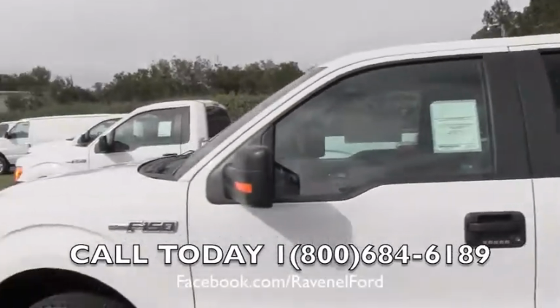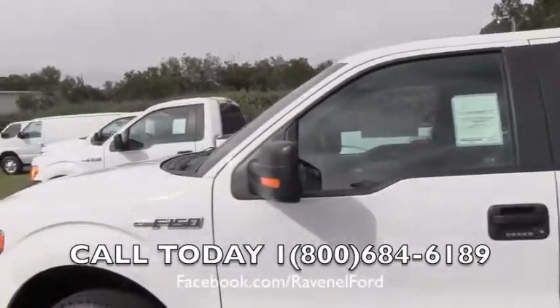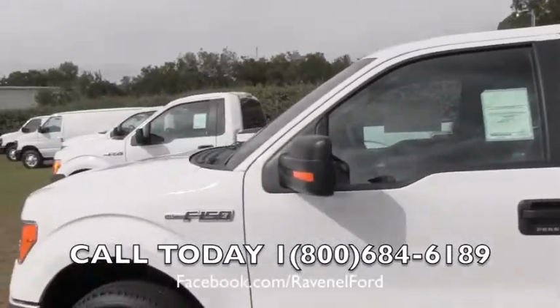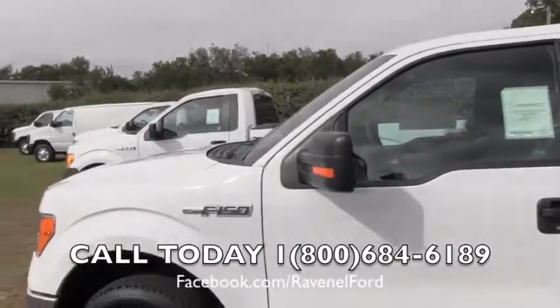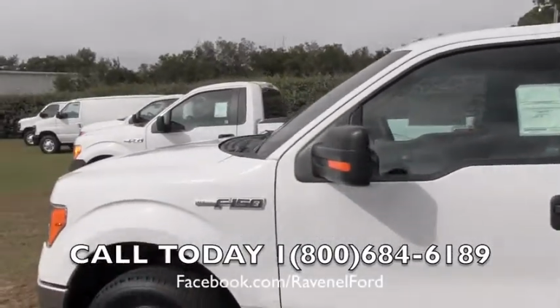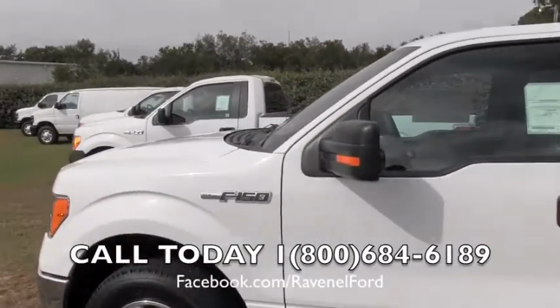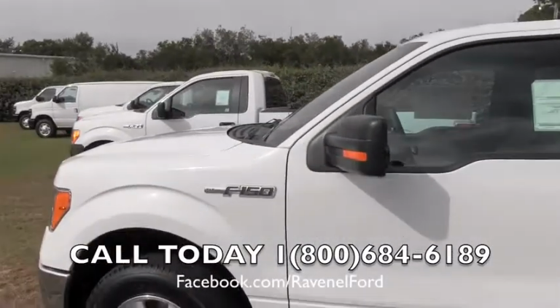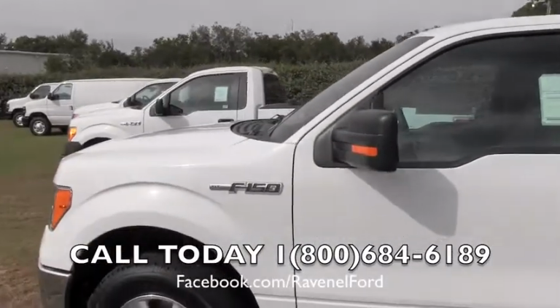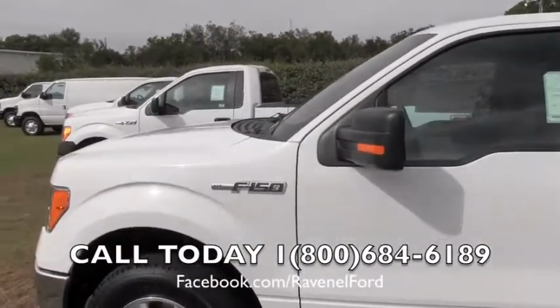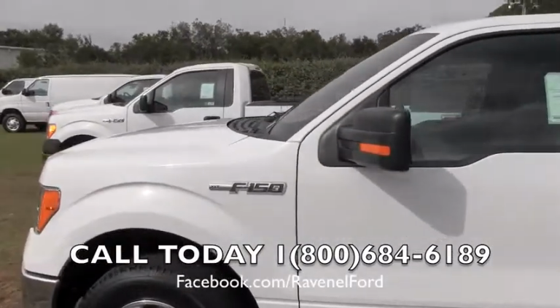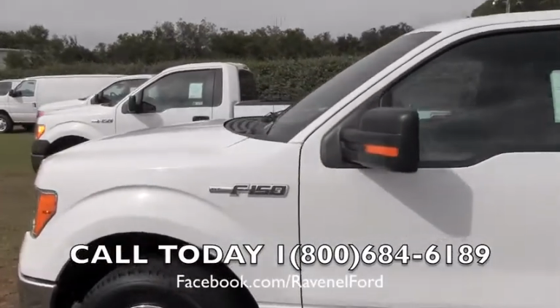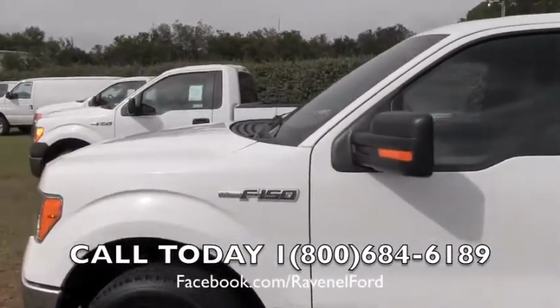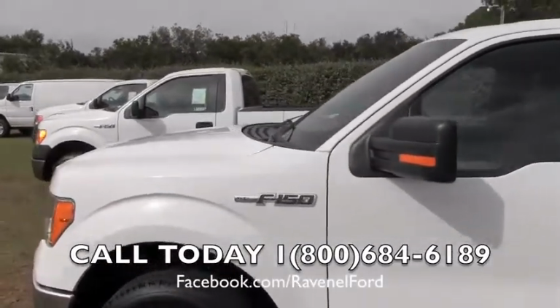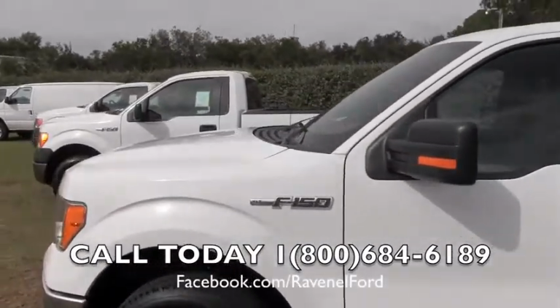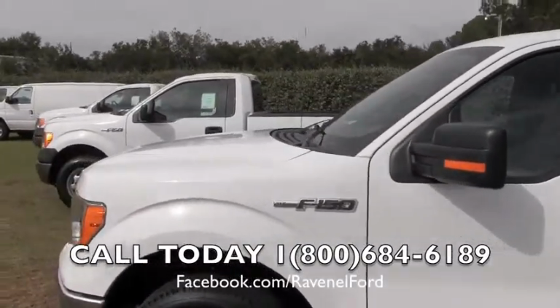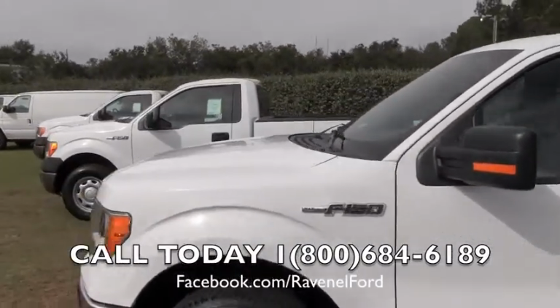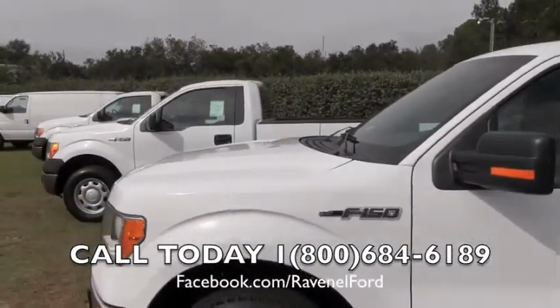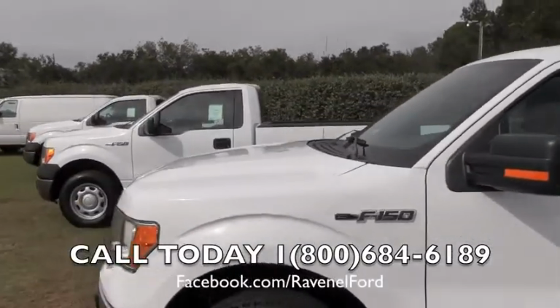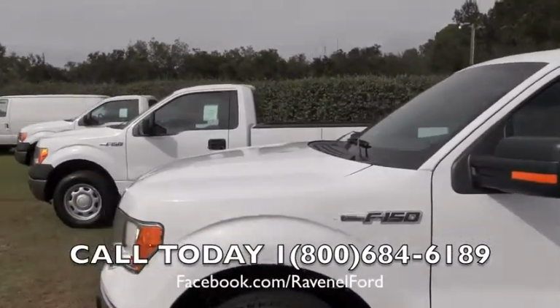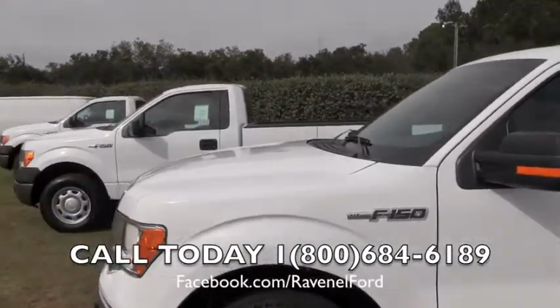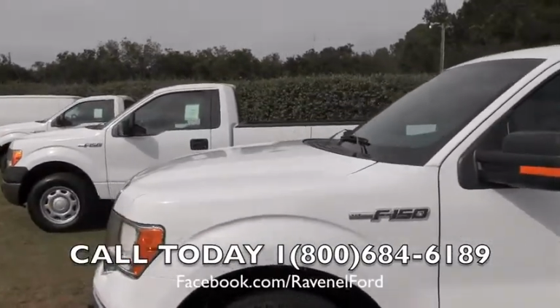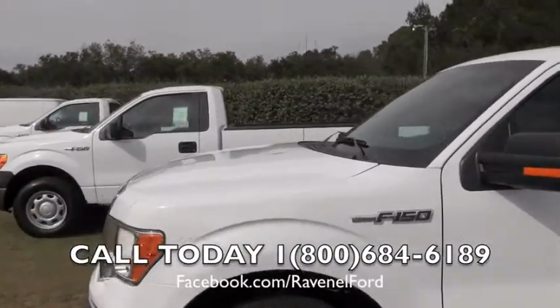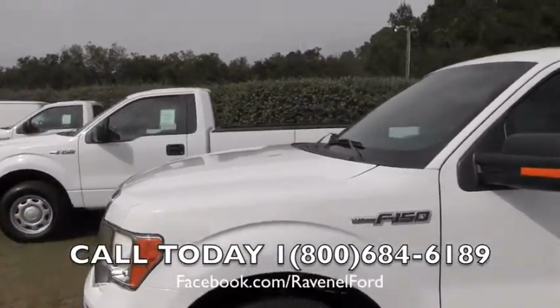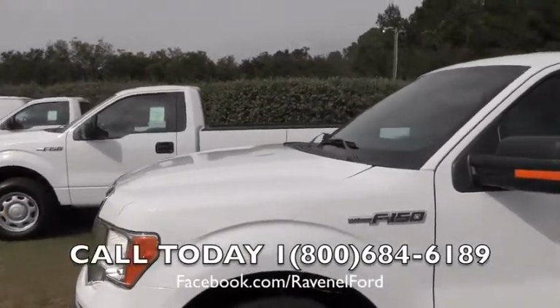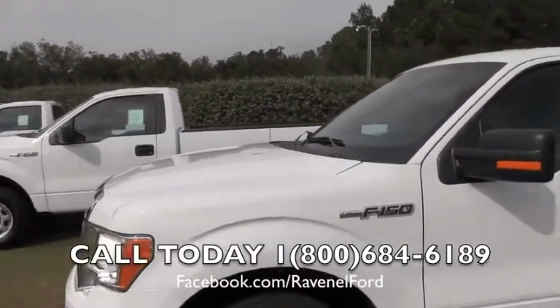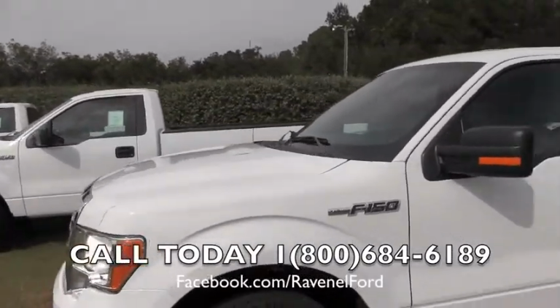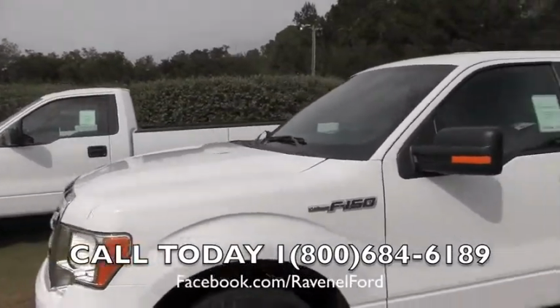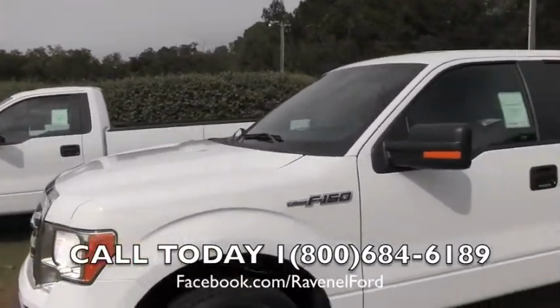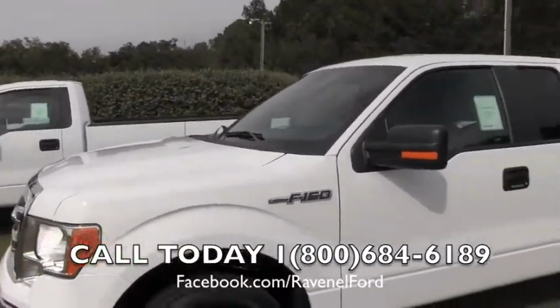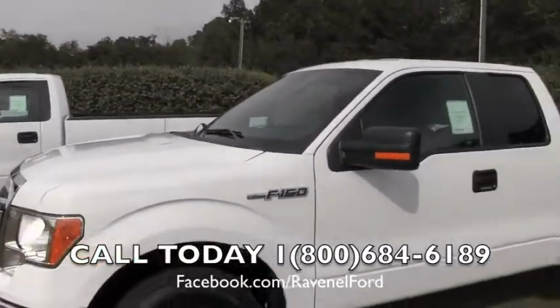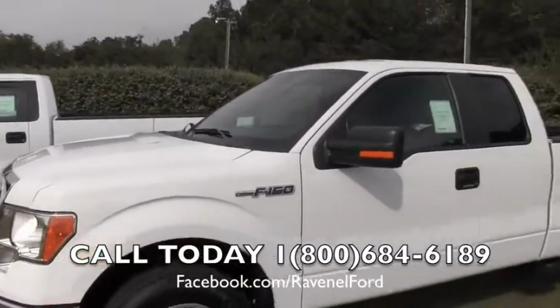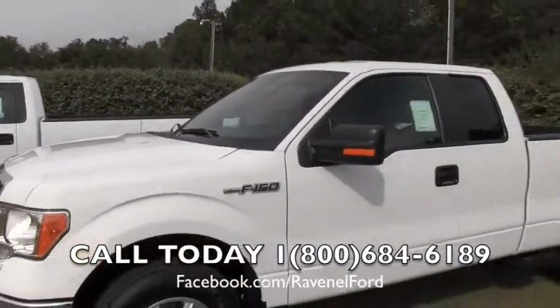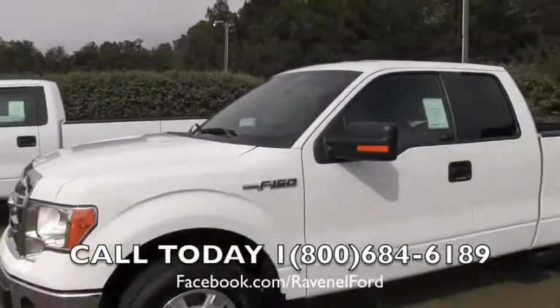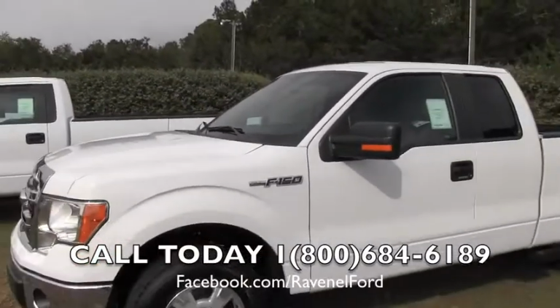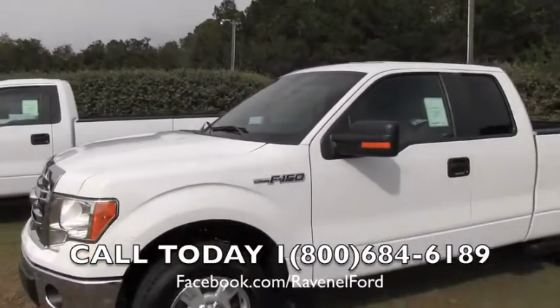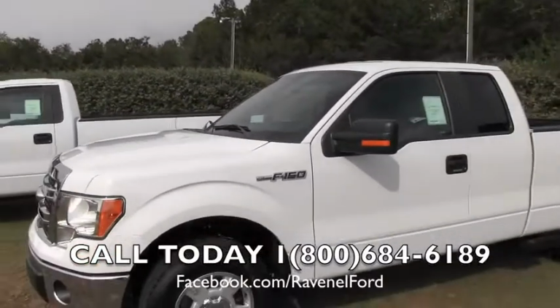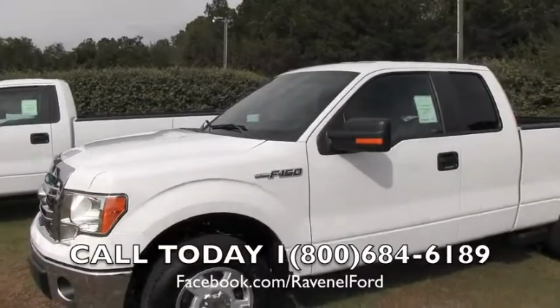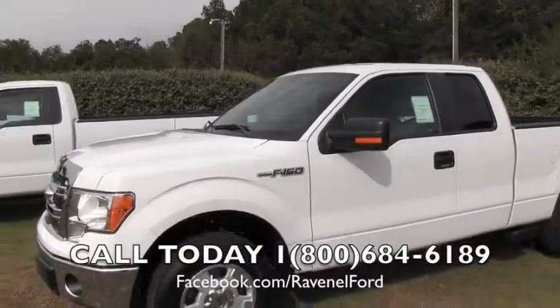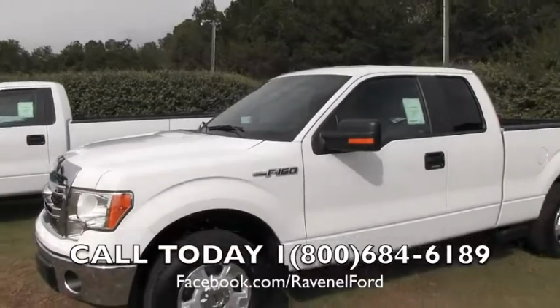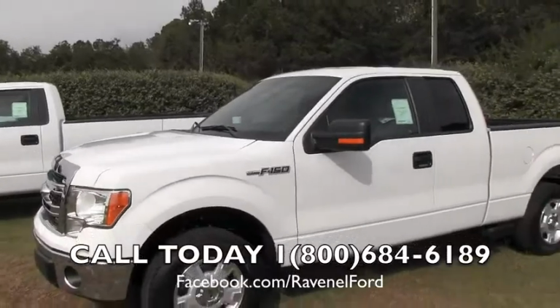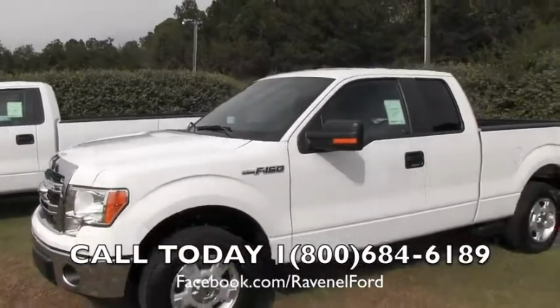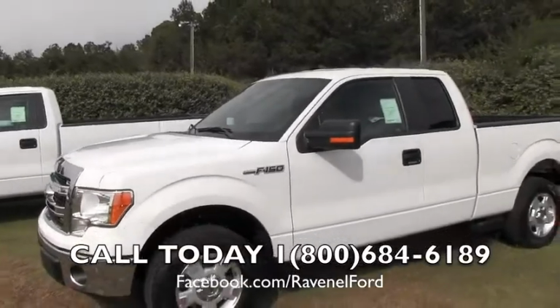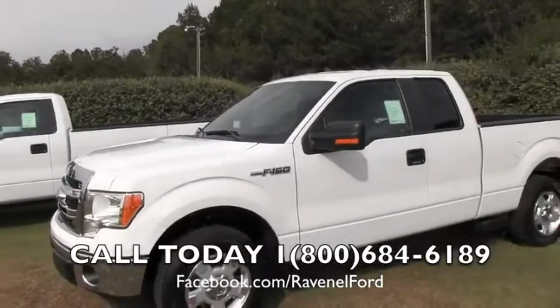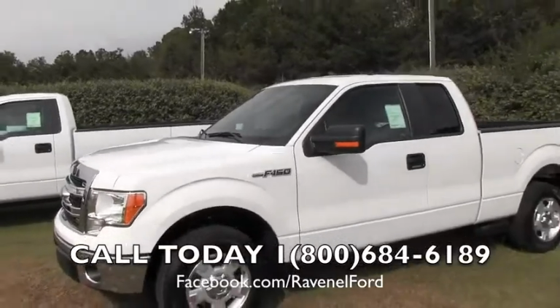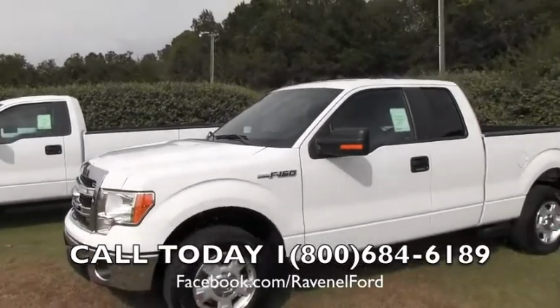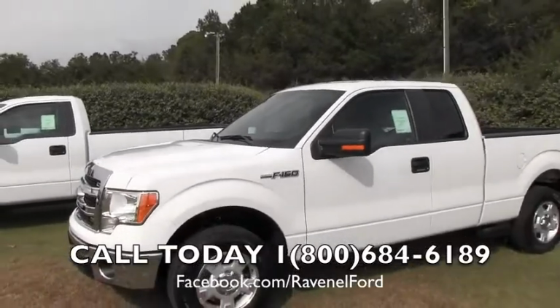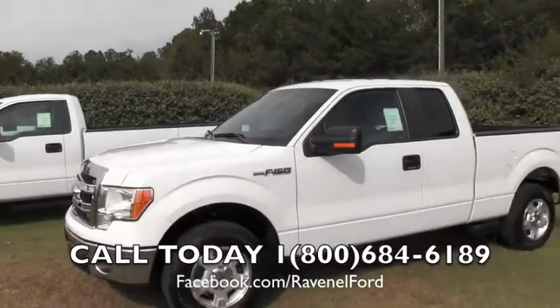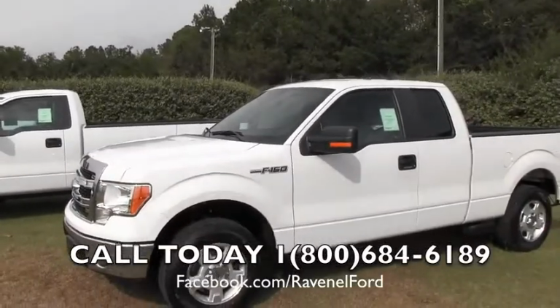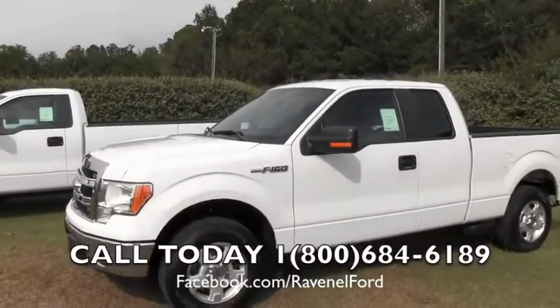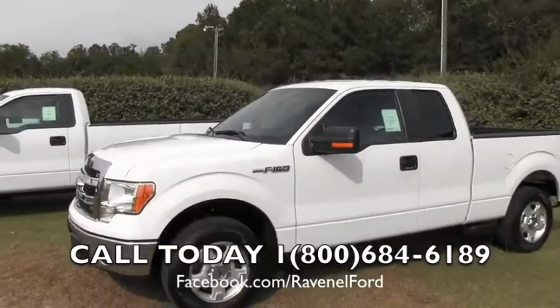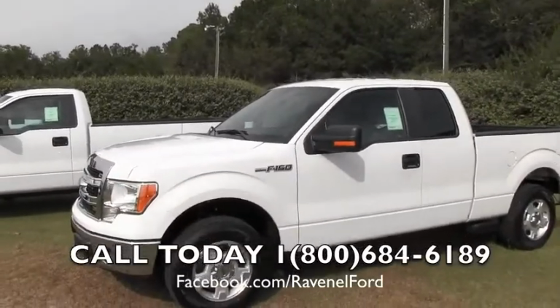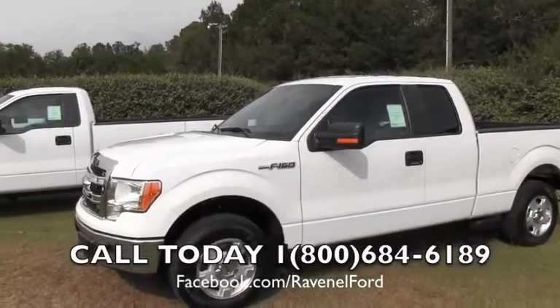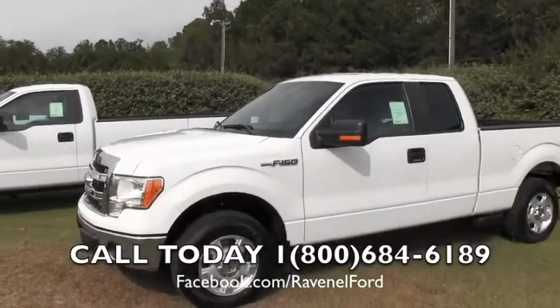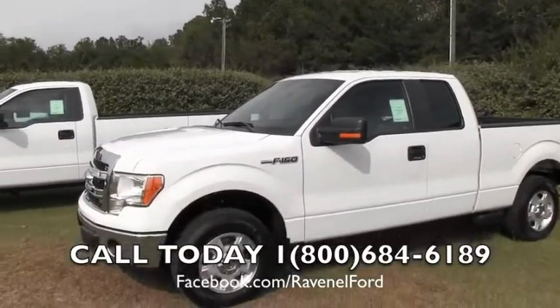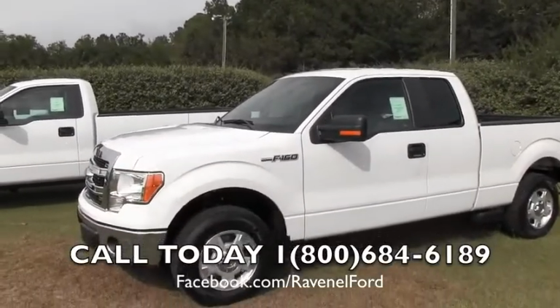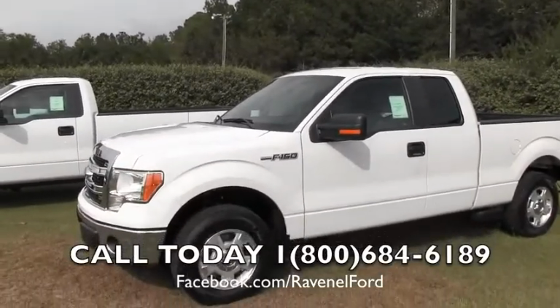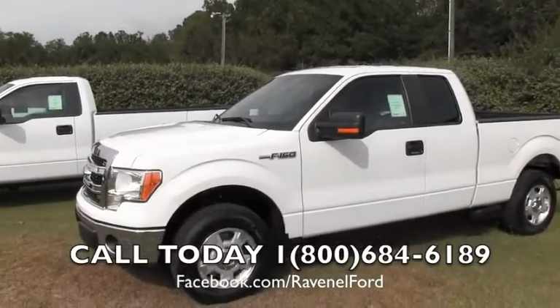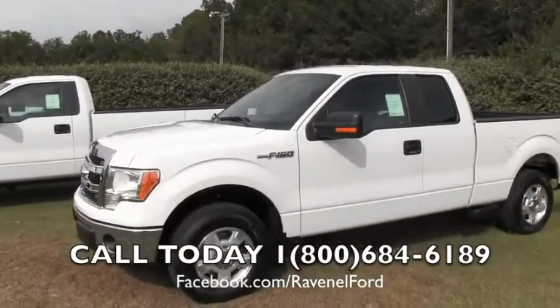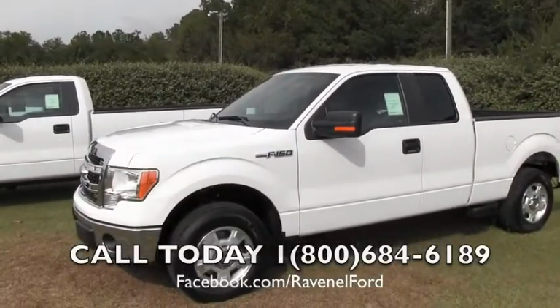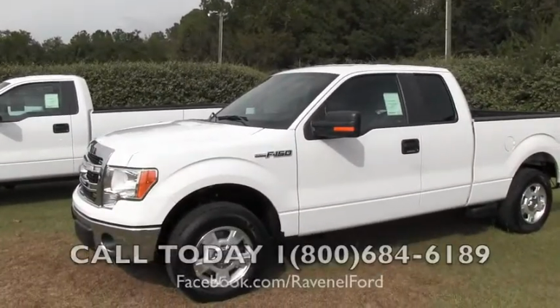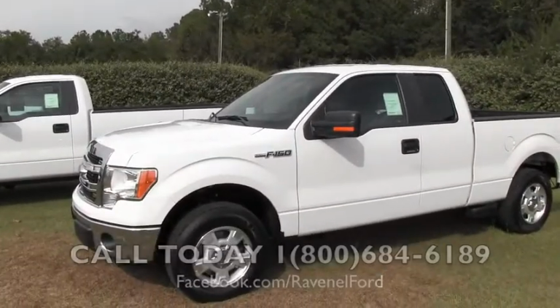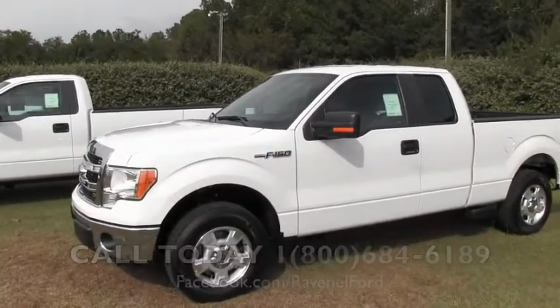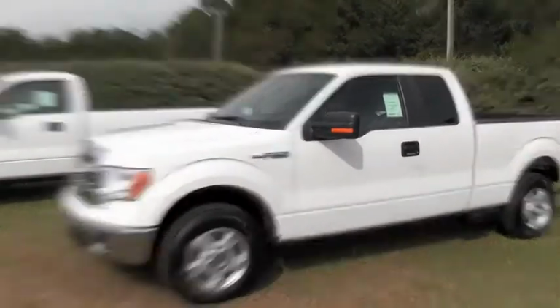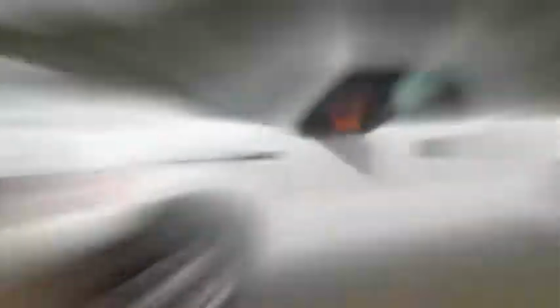Ford F-150 is 35 years of the best selling trucks out there. Come on and see us at Ravenel Ford. We'd love to meet you. Thank you for watching this video with us today.